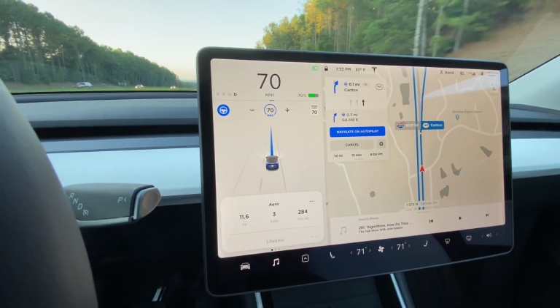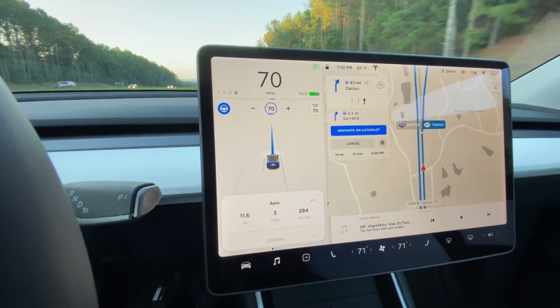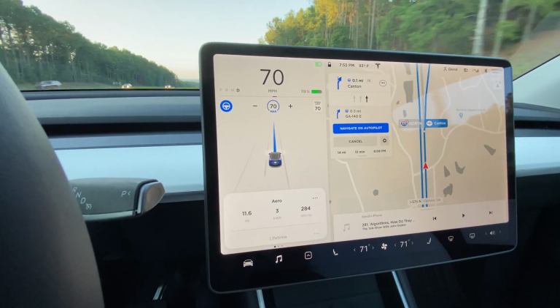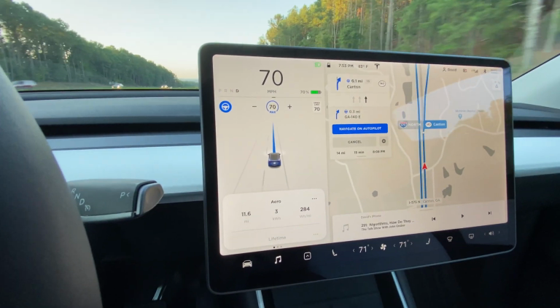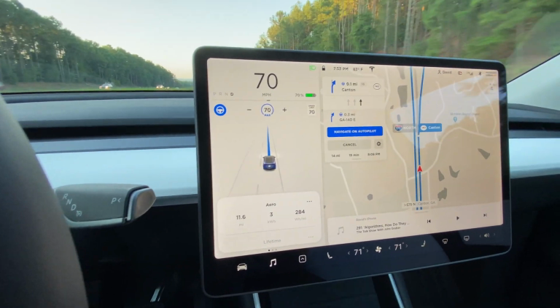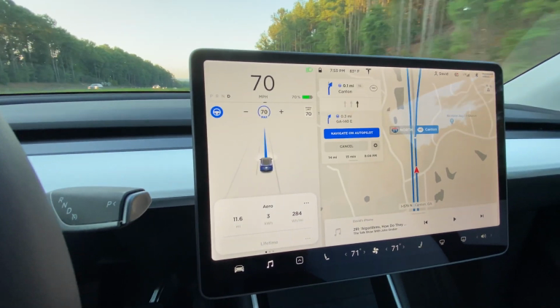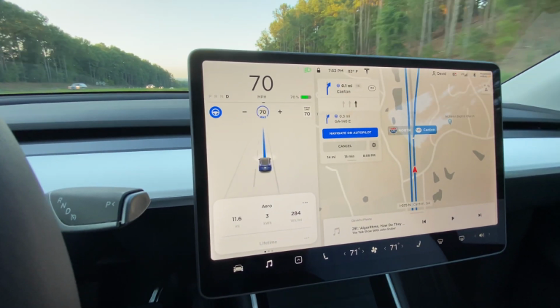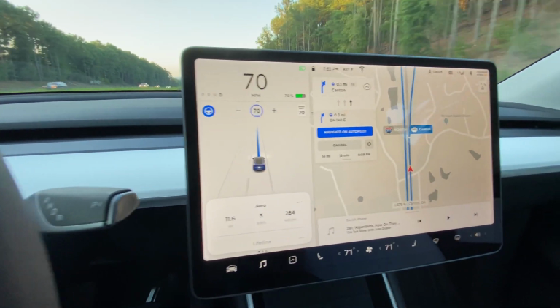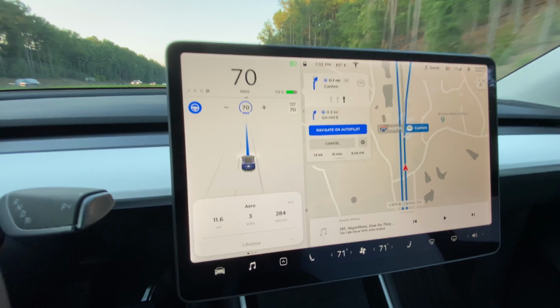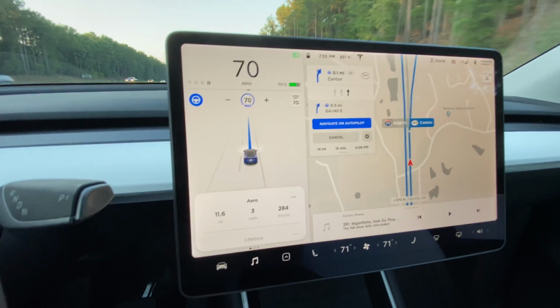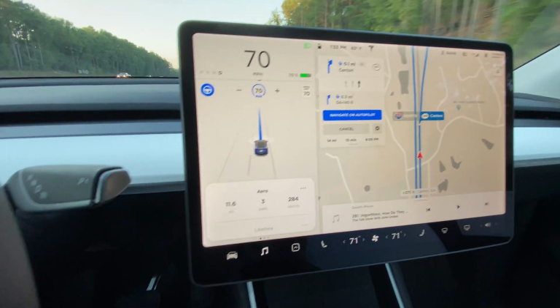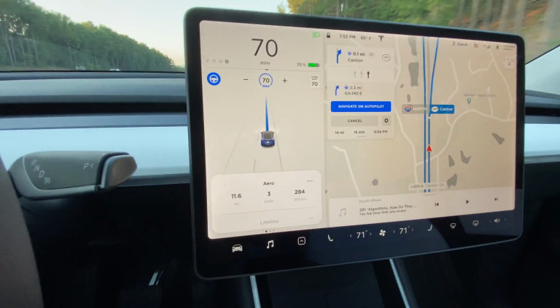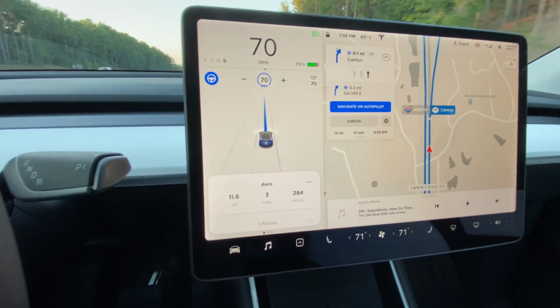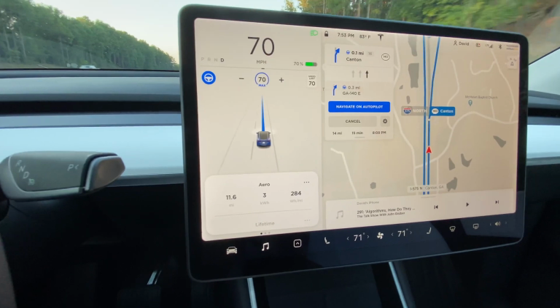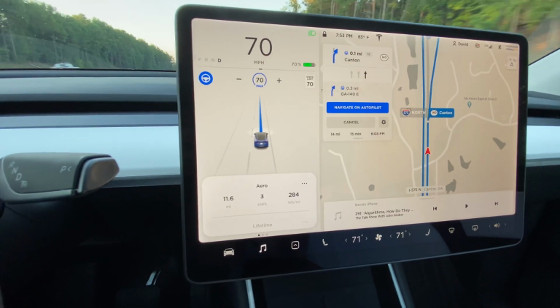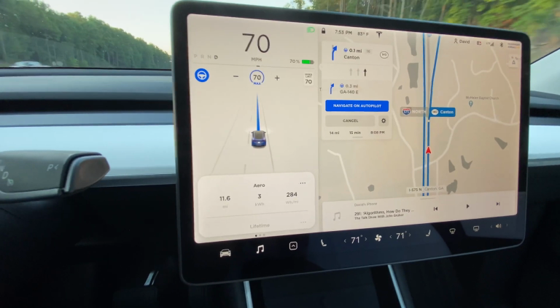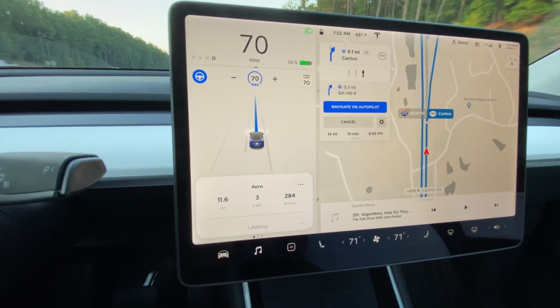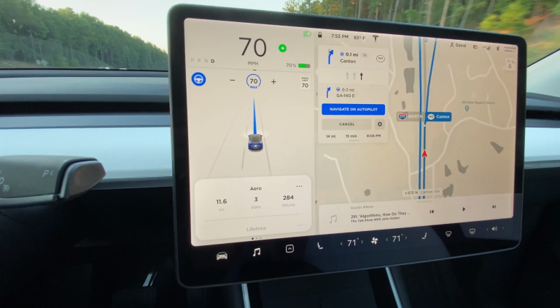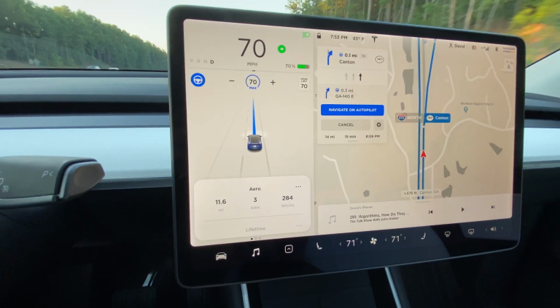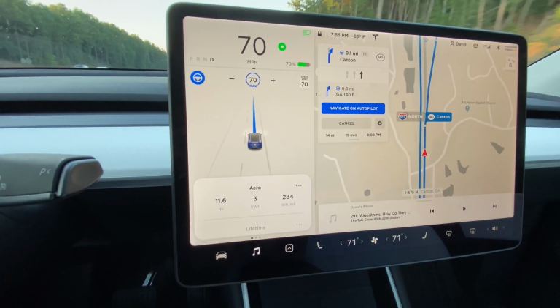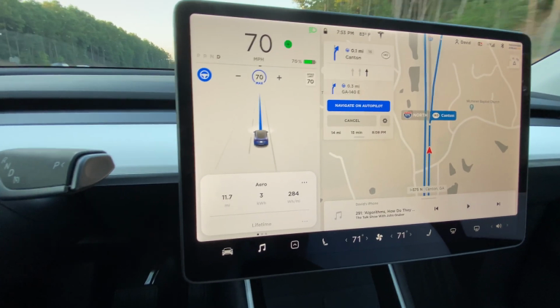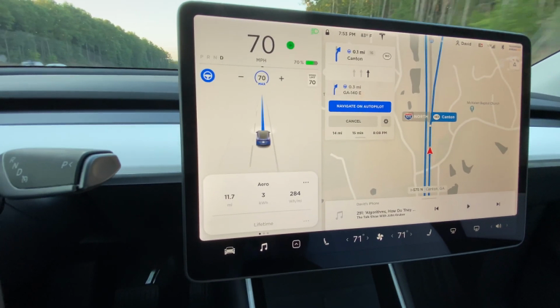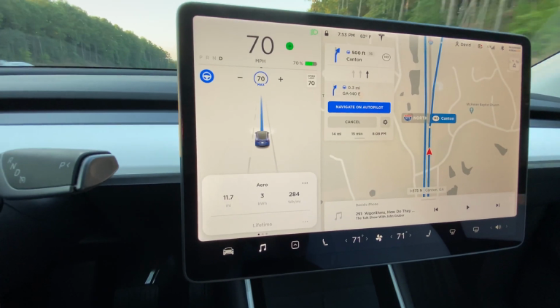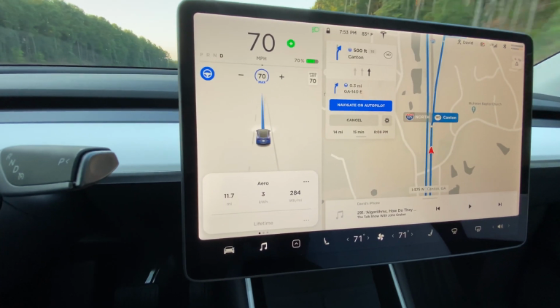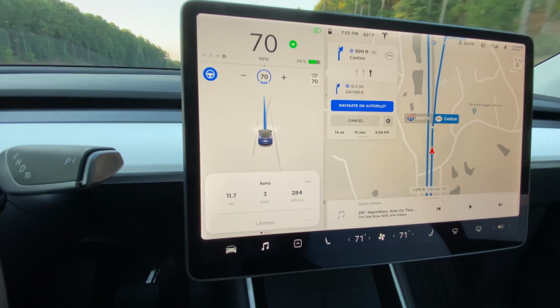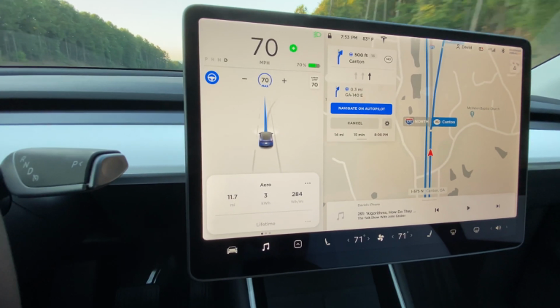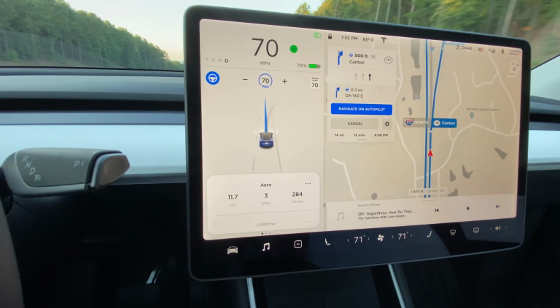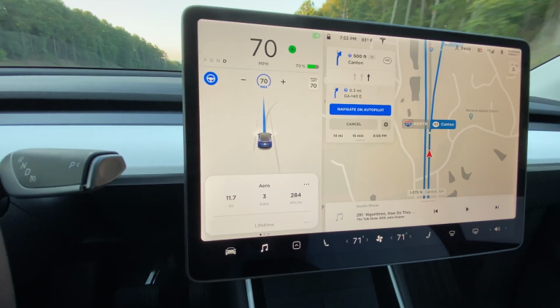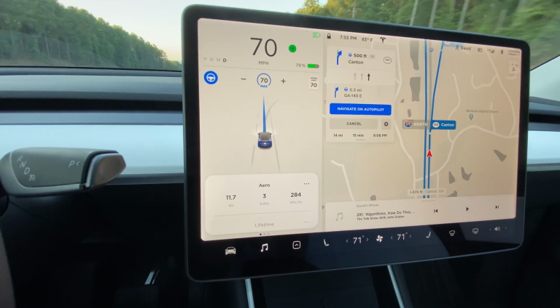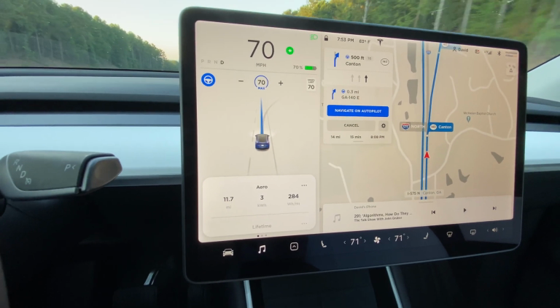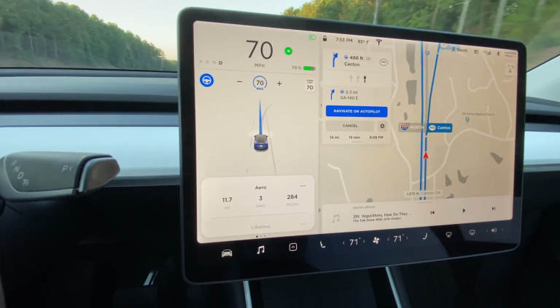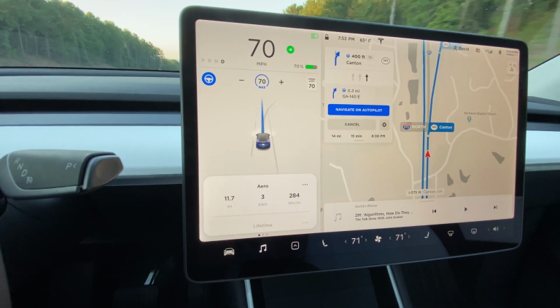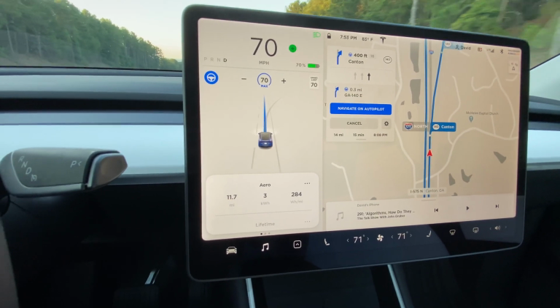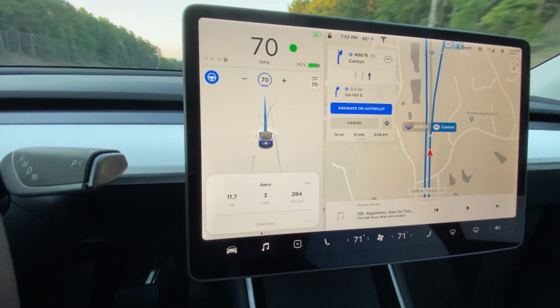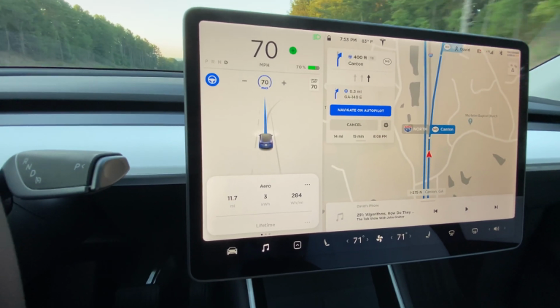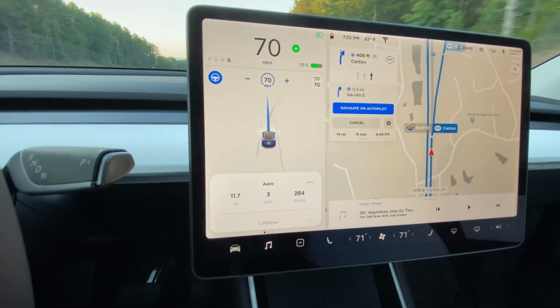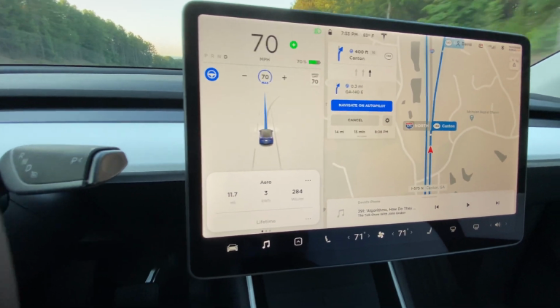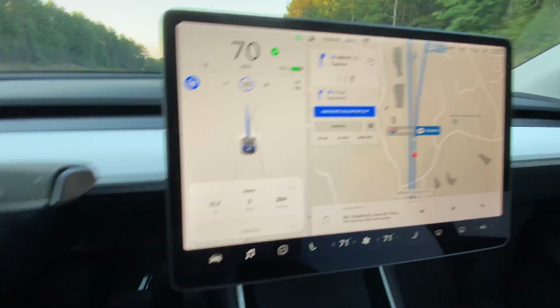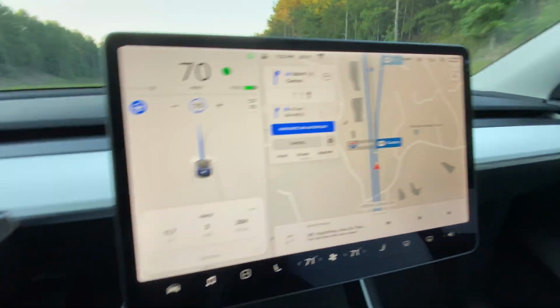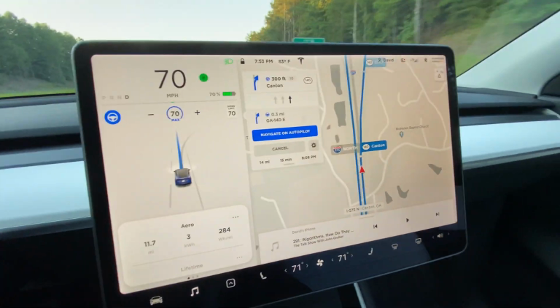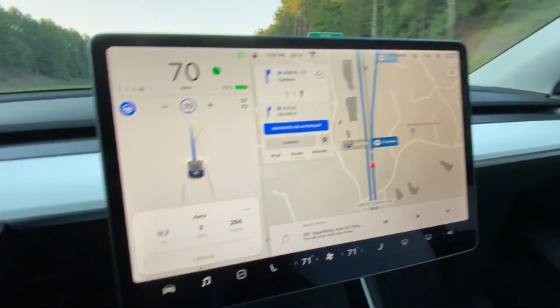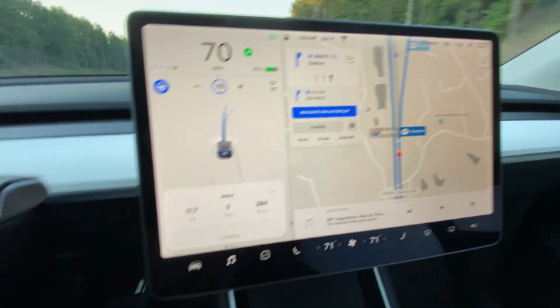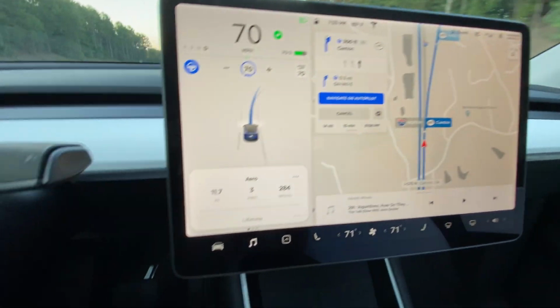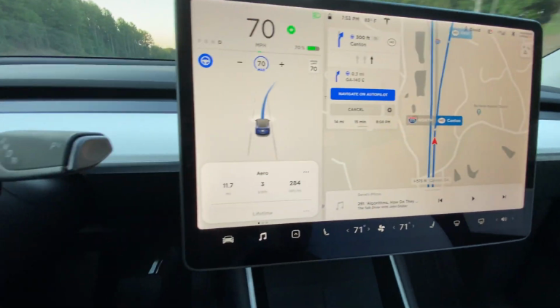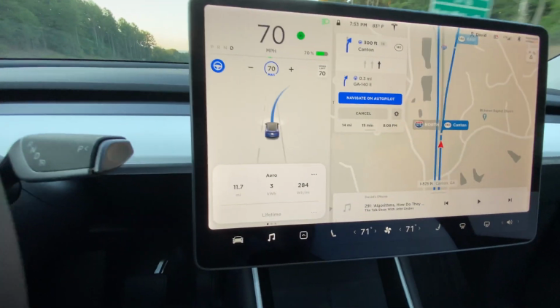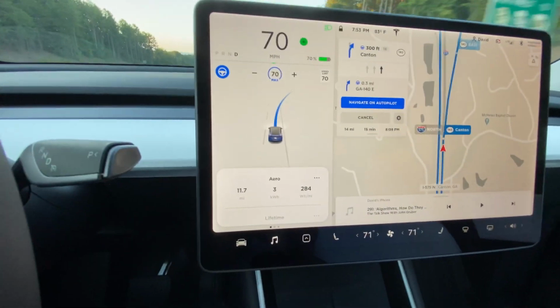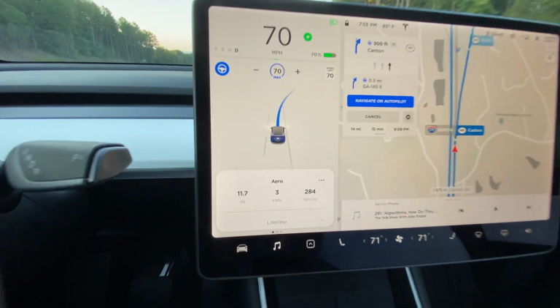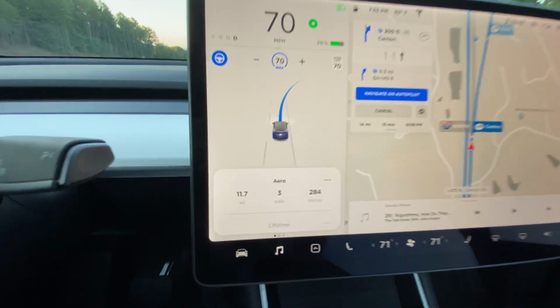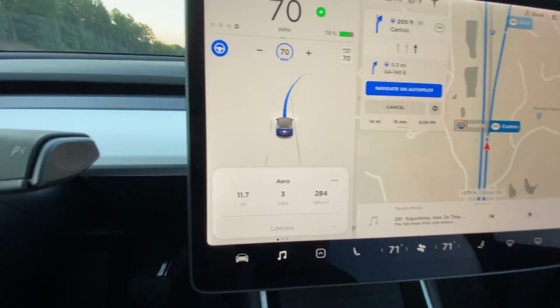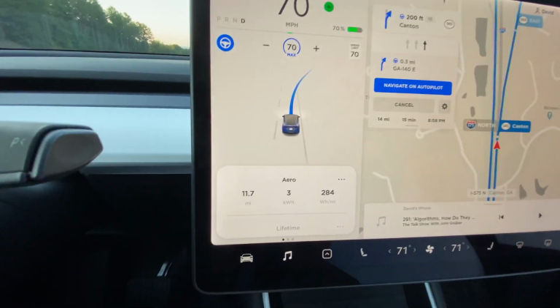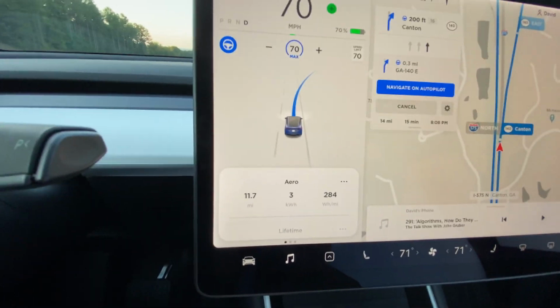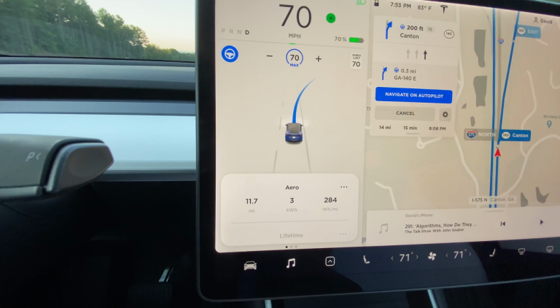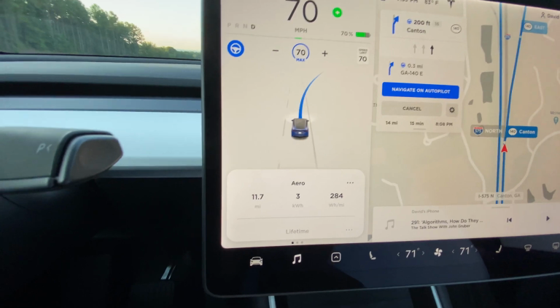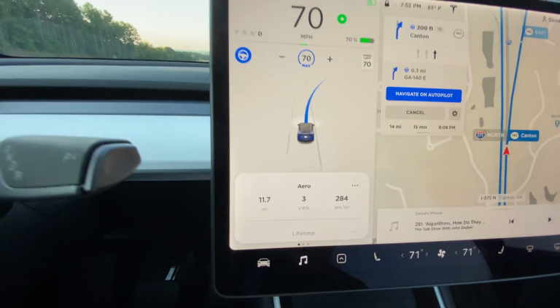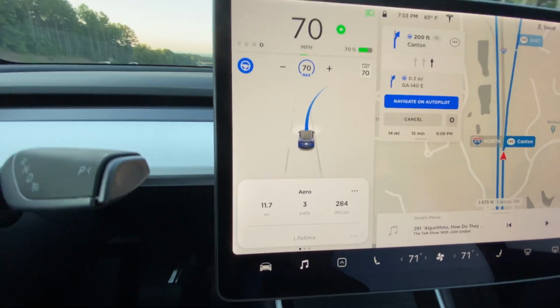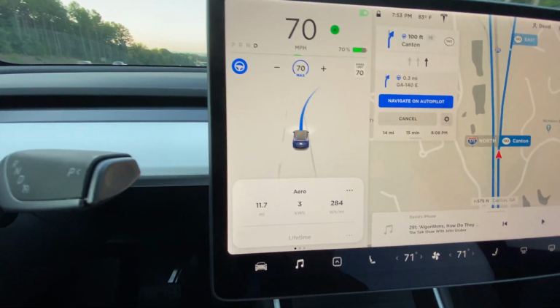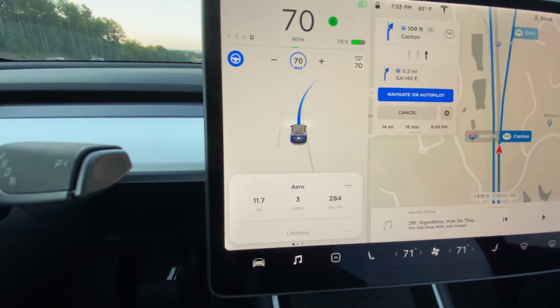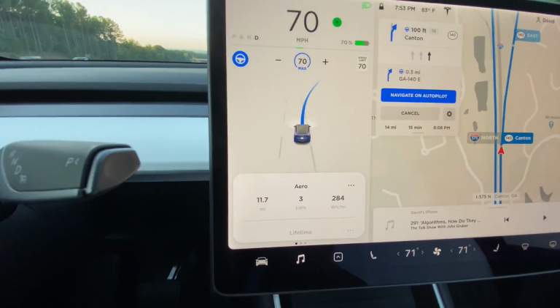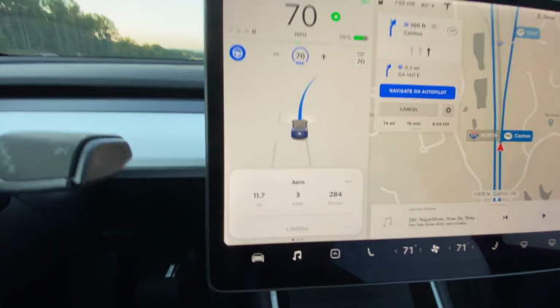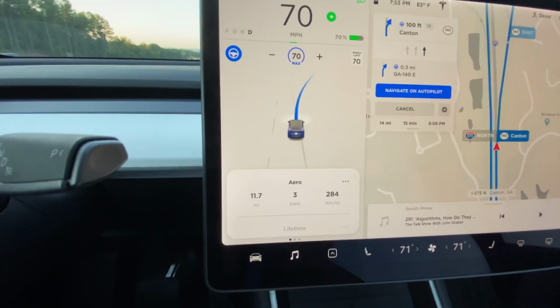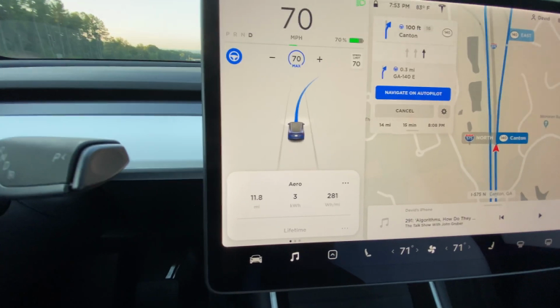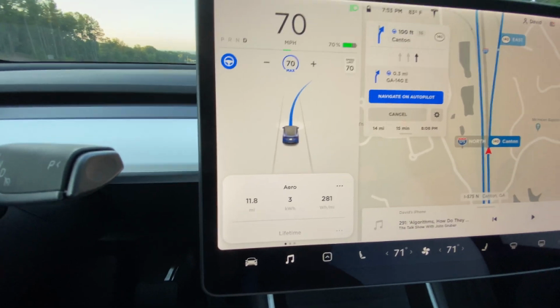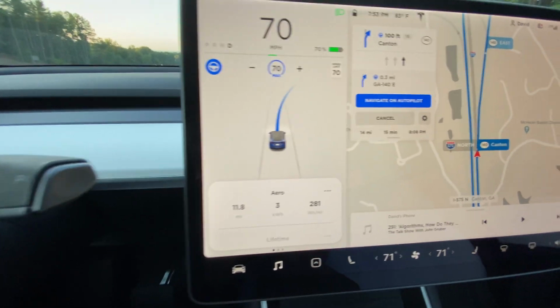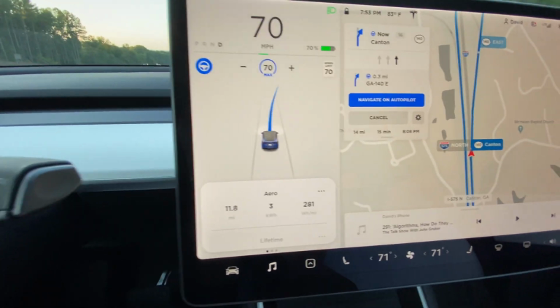Alright, here it comes. We've come up on our exit — went 11.7 miles, 284 watt-hours per mile.